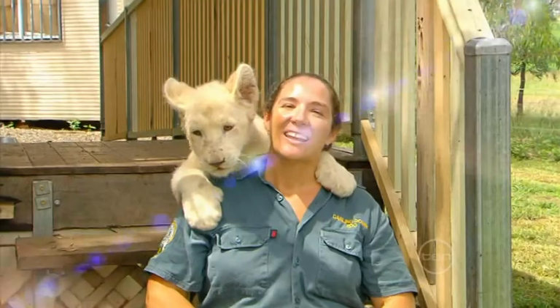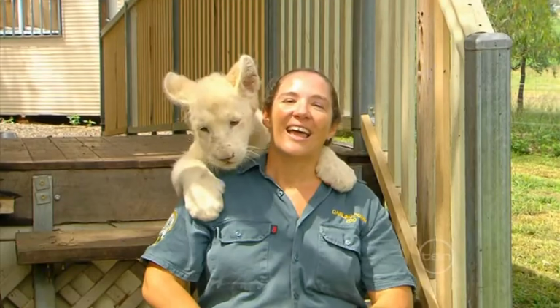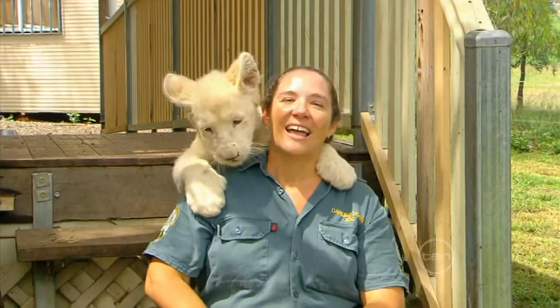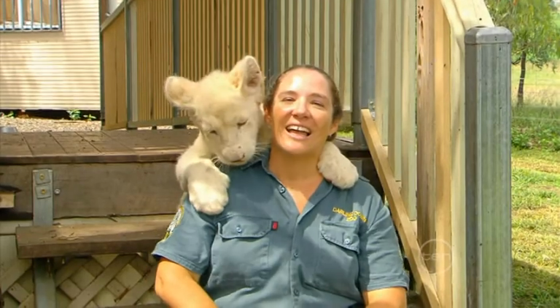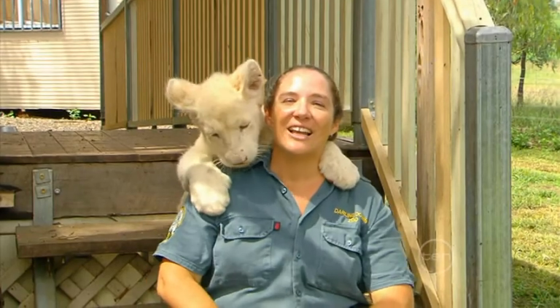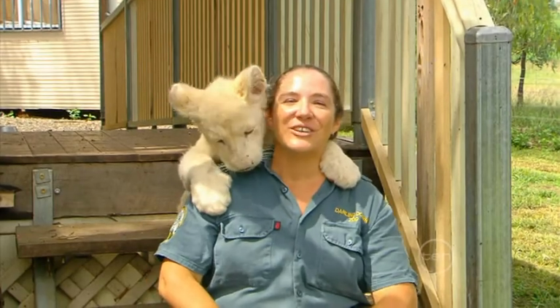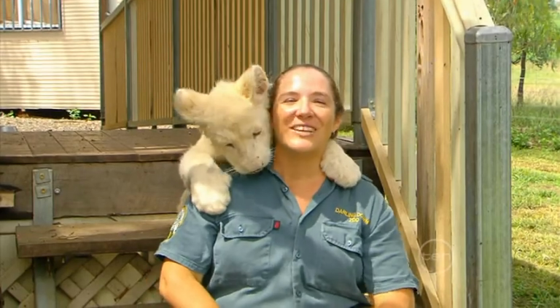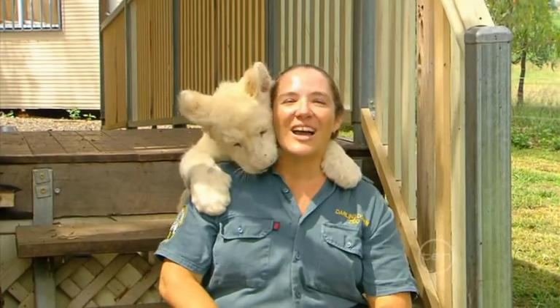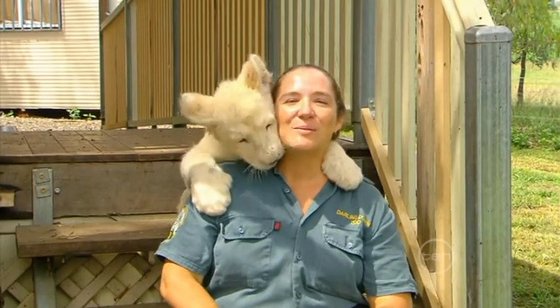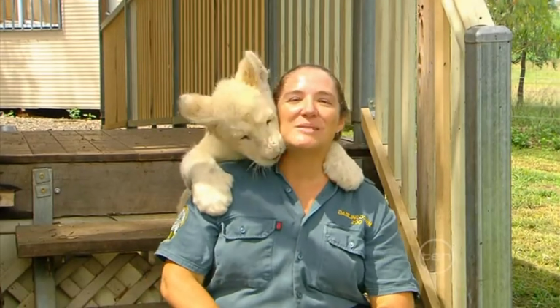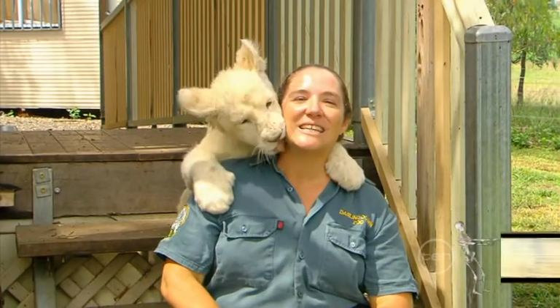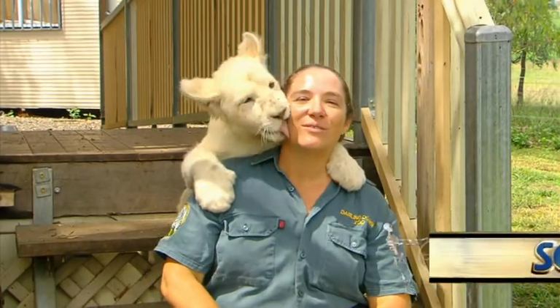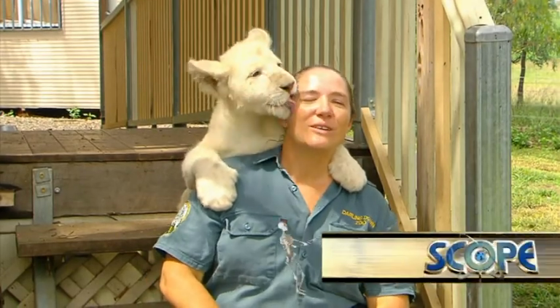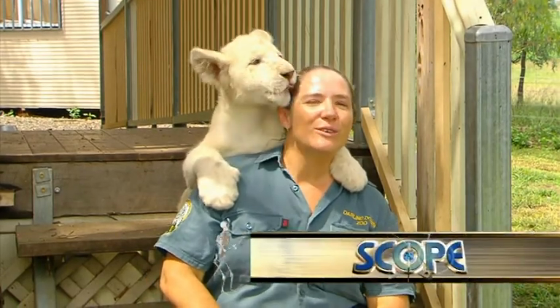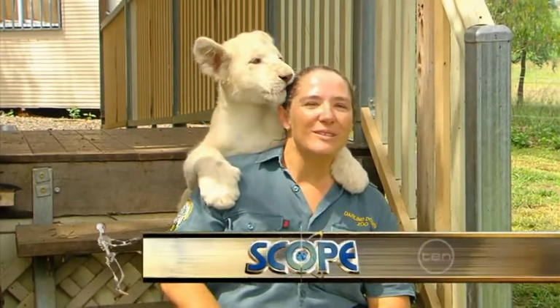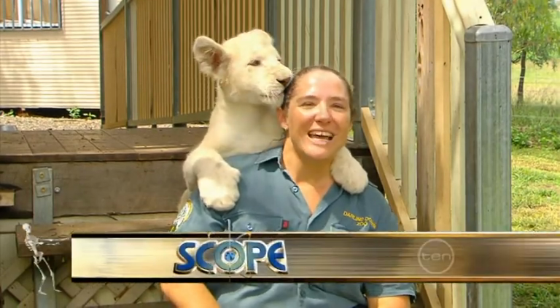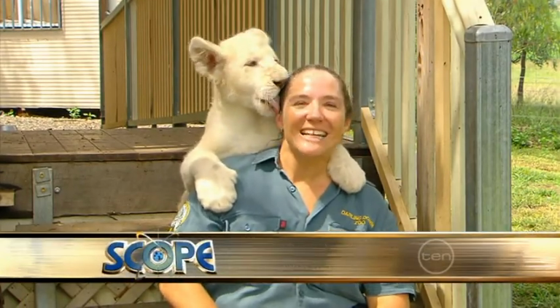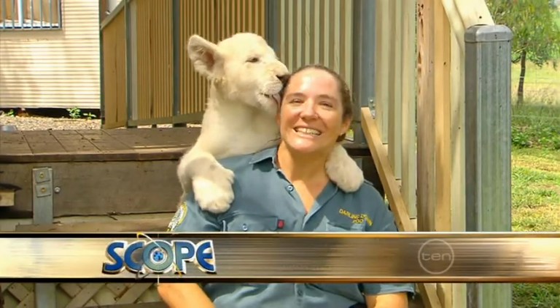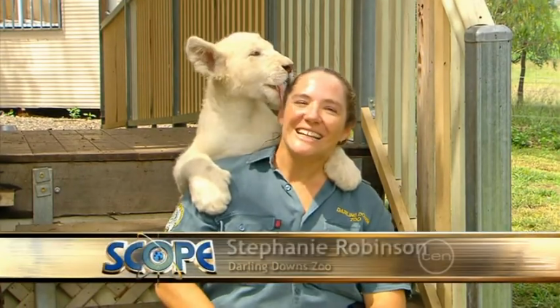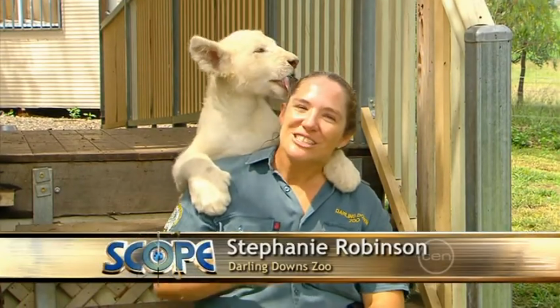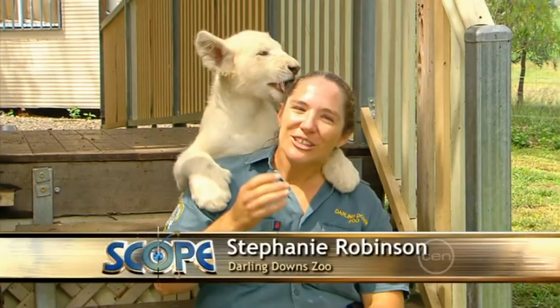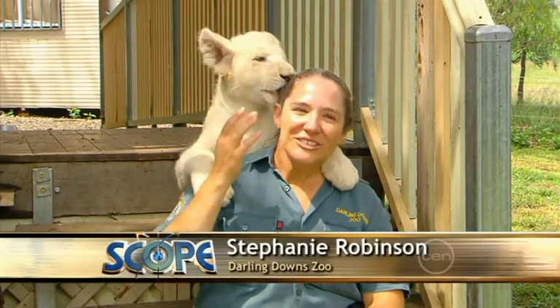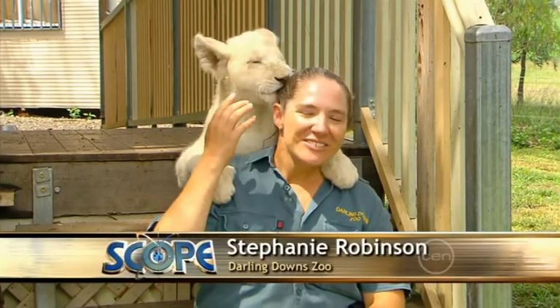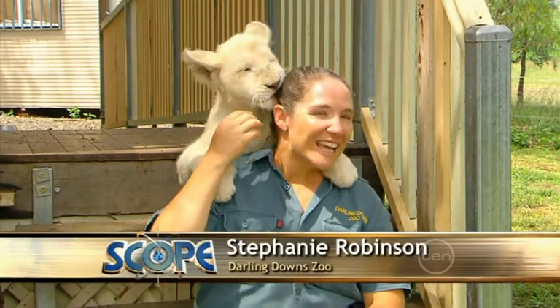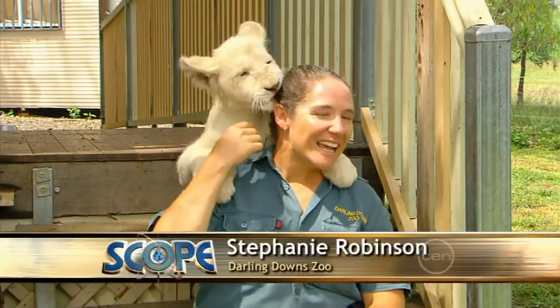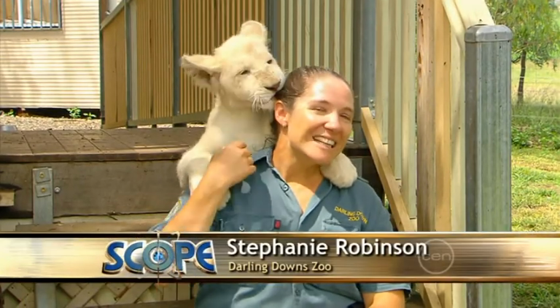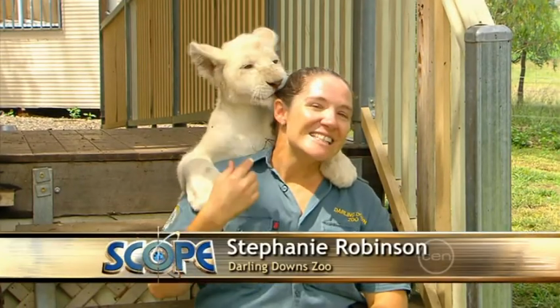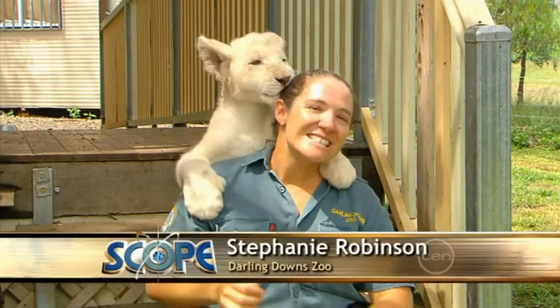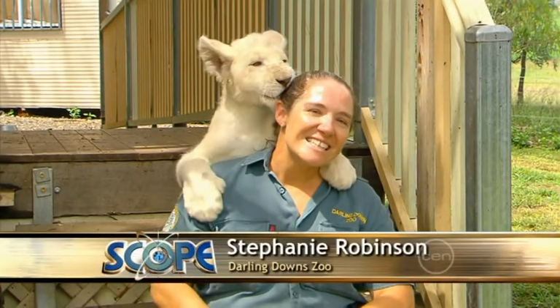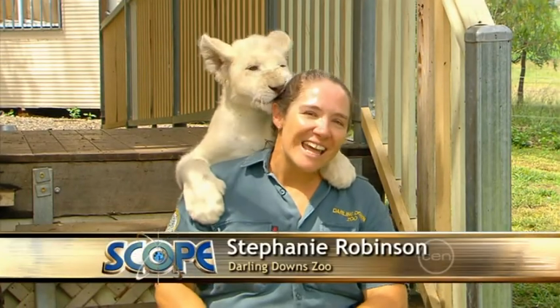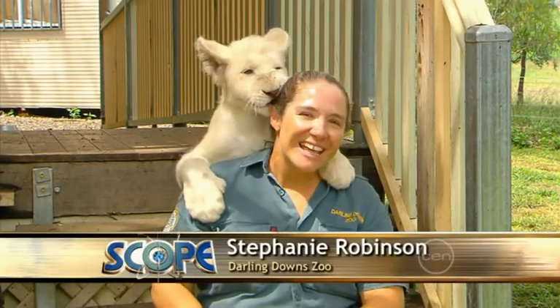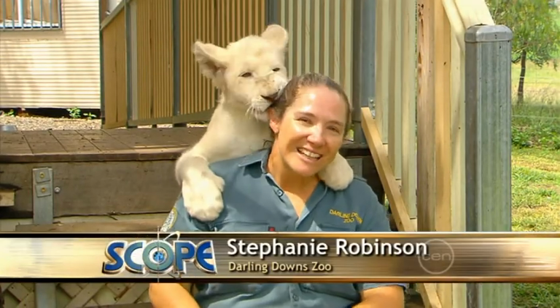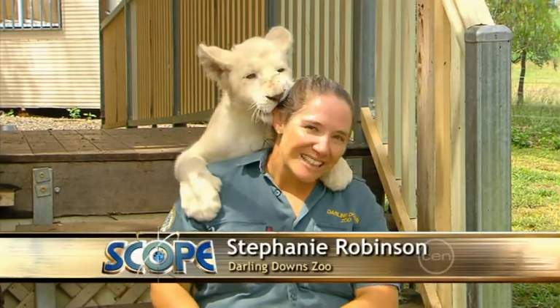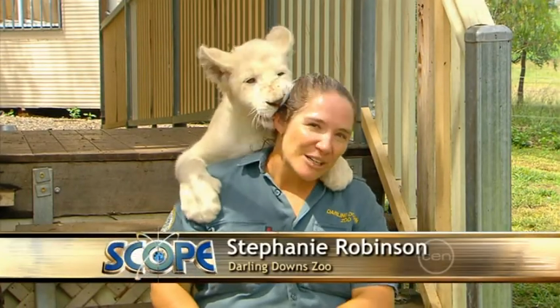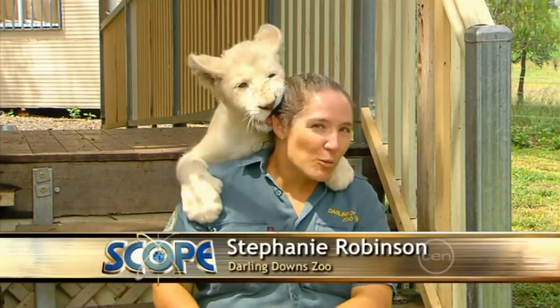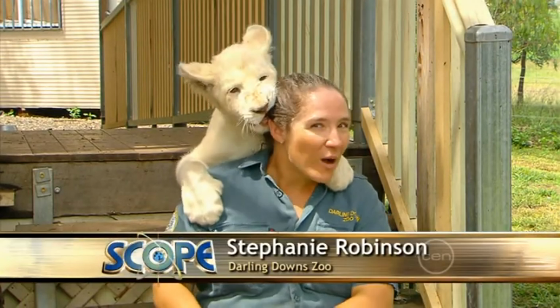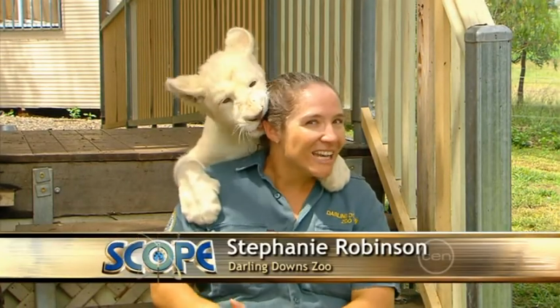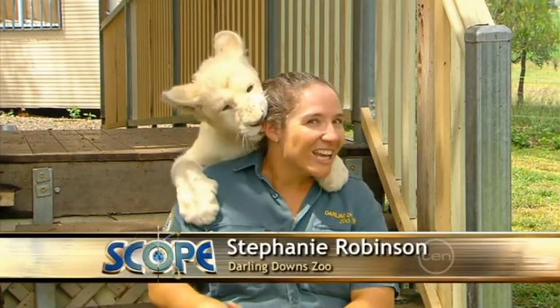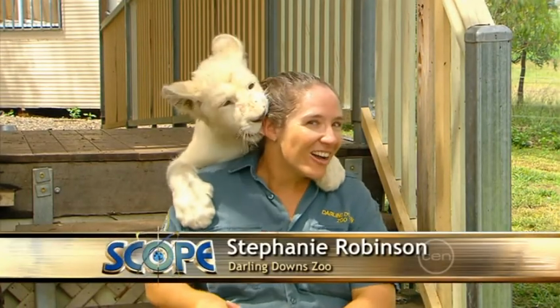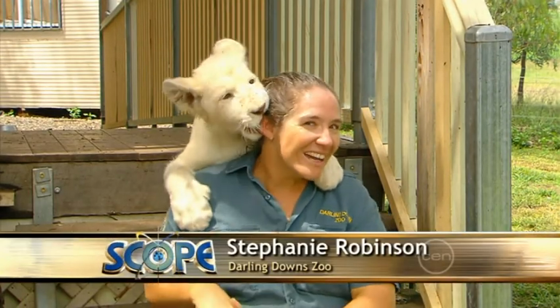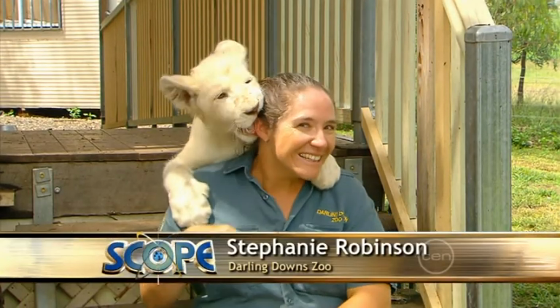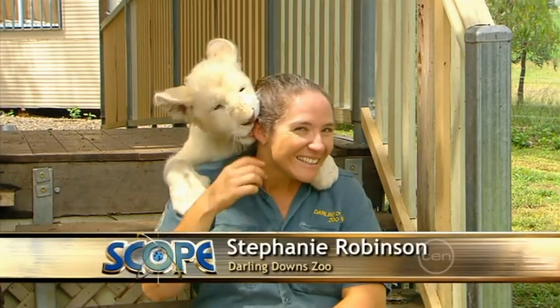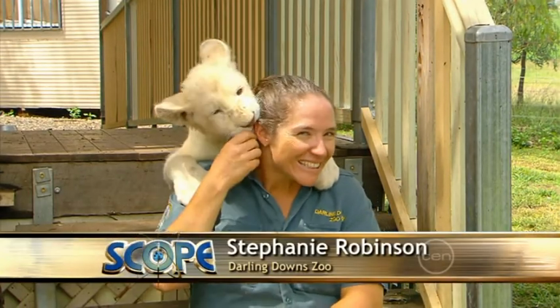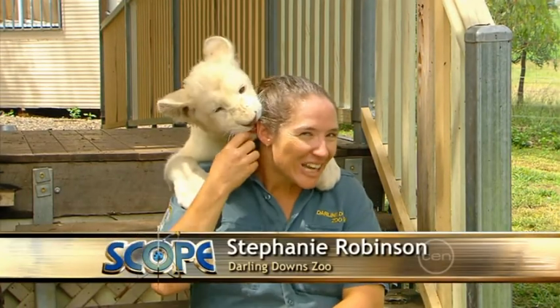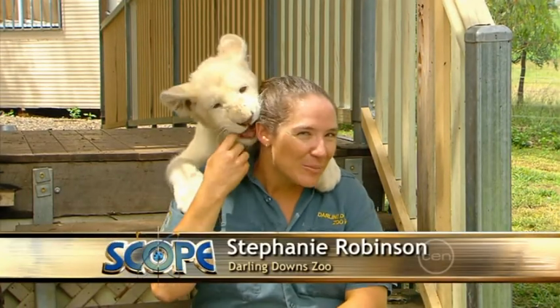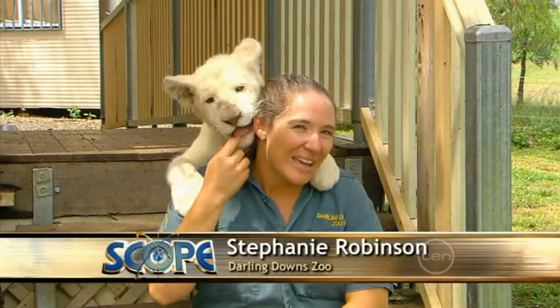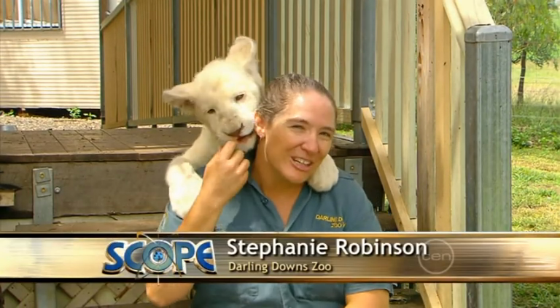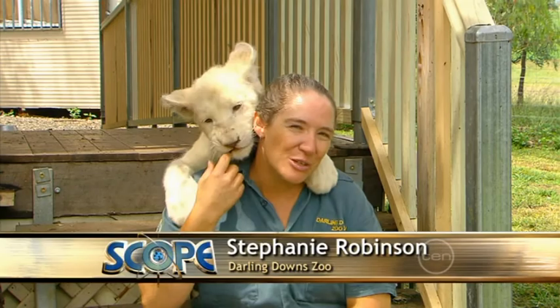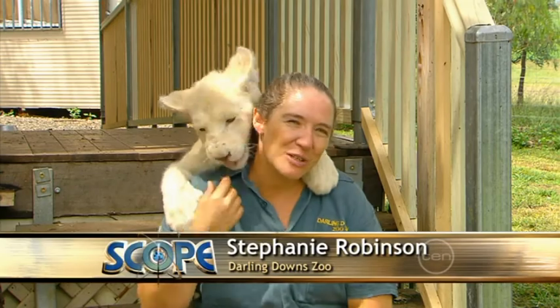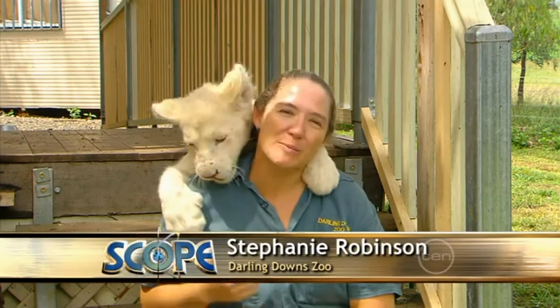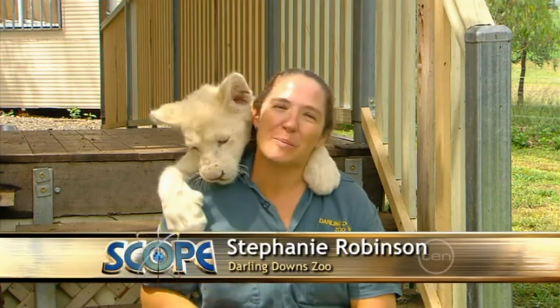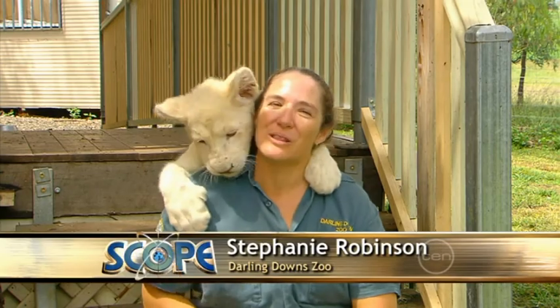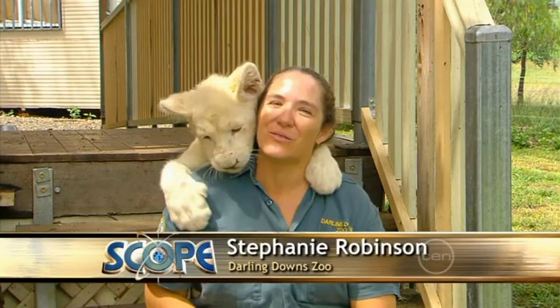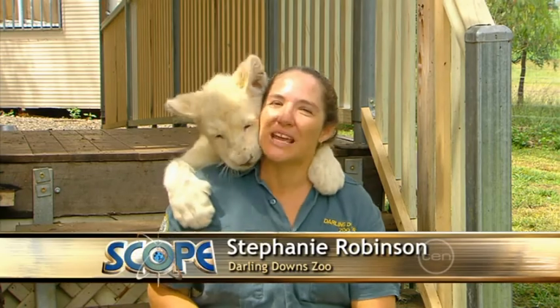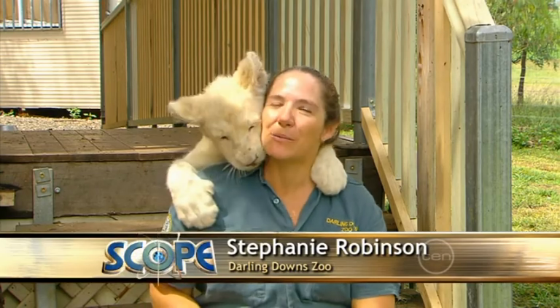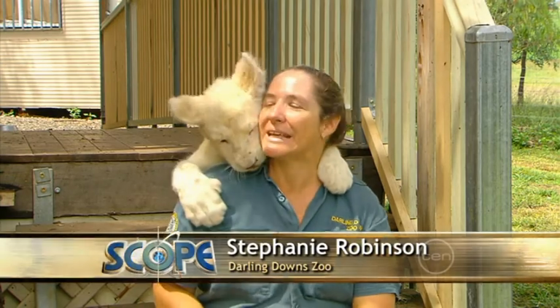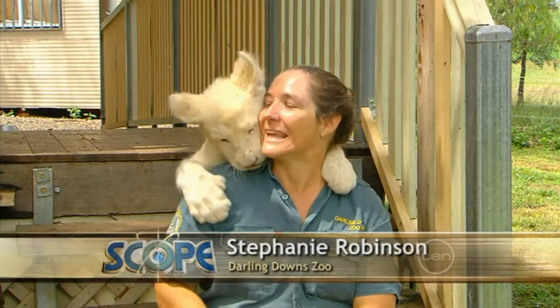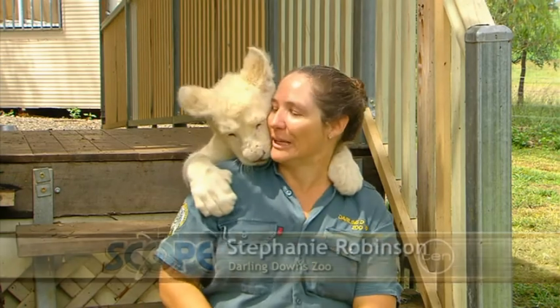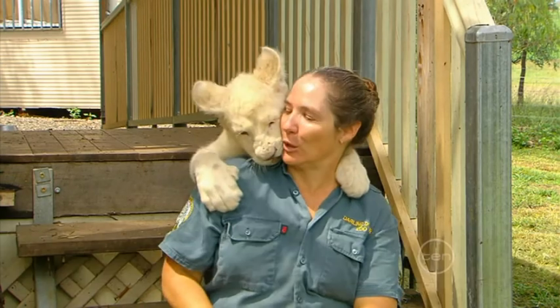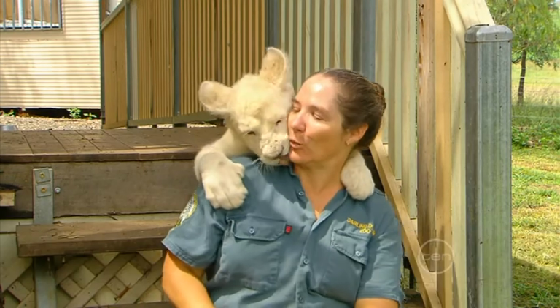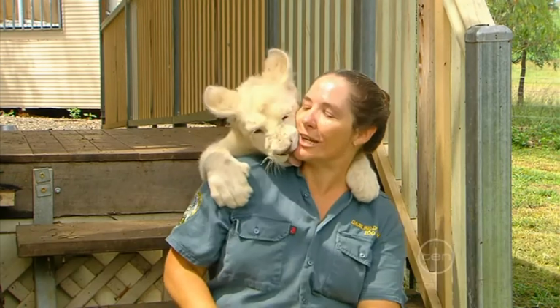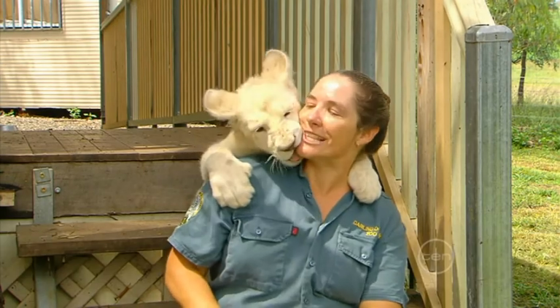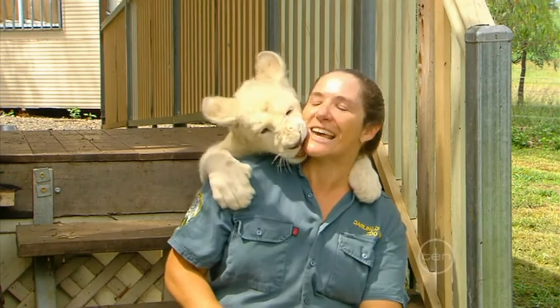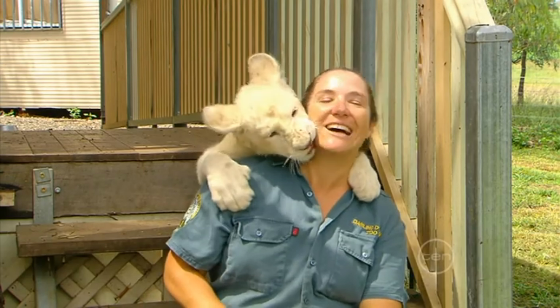Hello, I'm Stephanie from Darling Dan Zoo, and this is our little white lion cub, our newest member of the family, Kwanzaa.